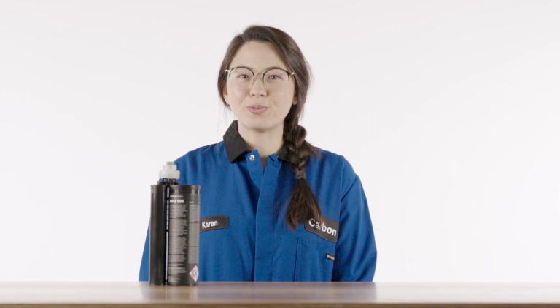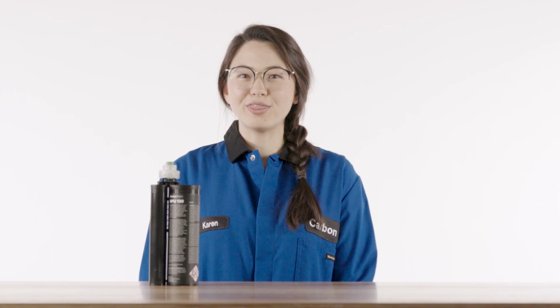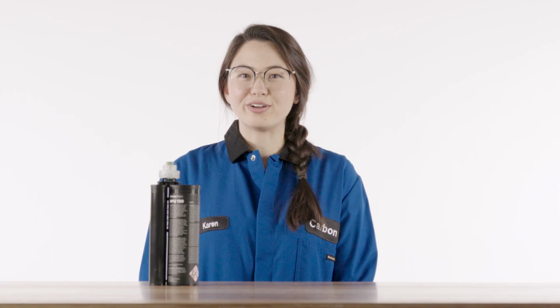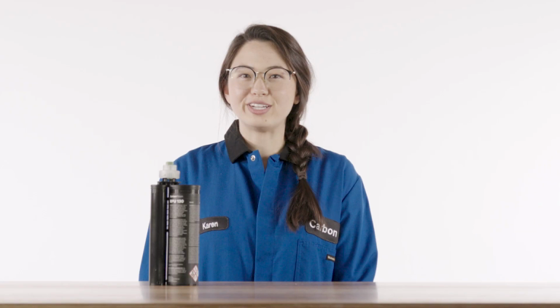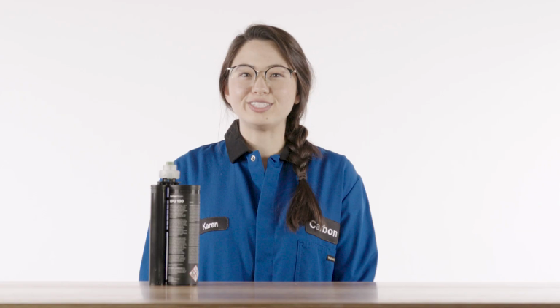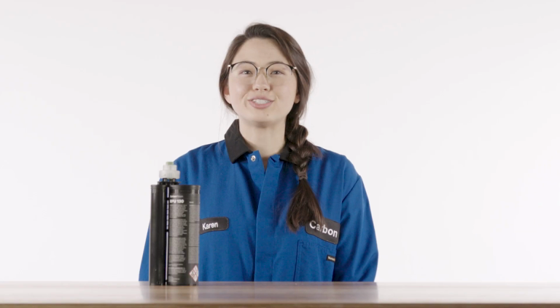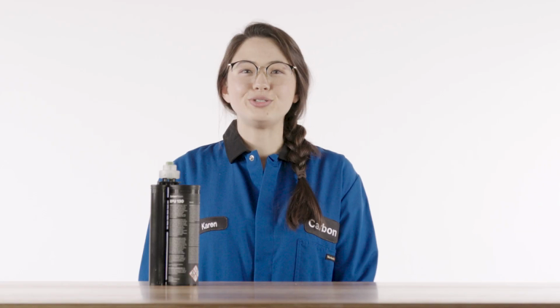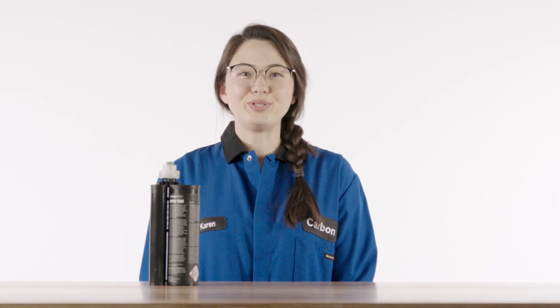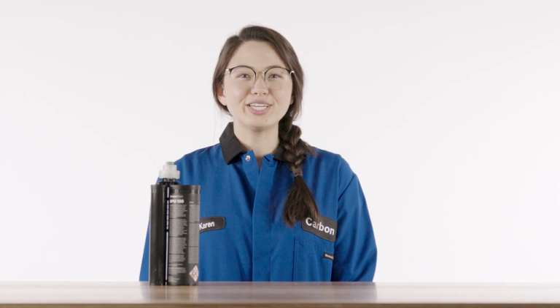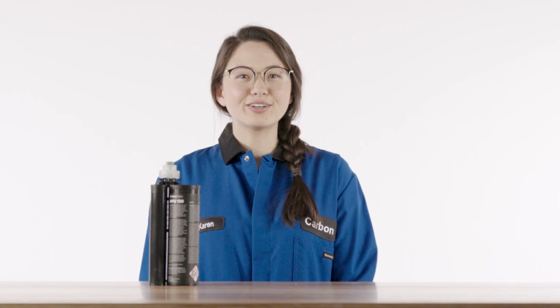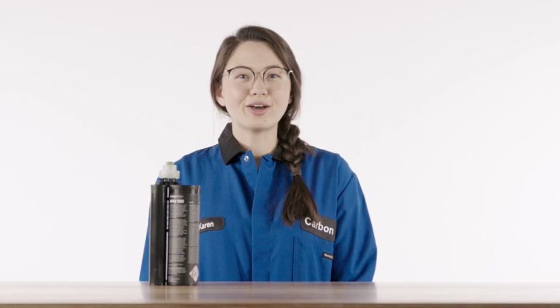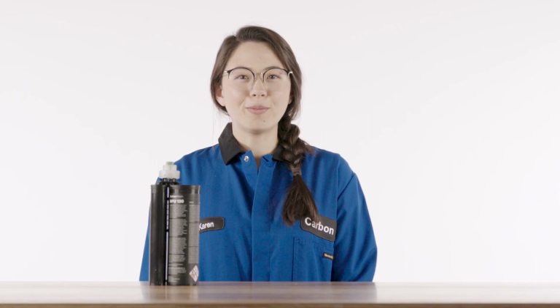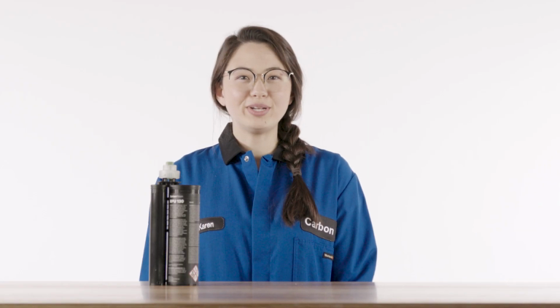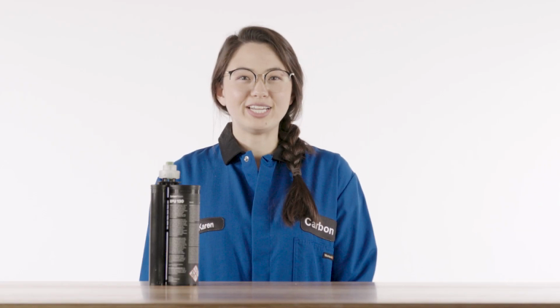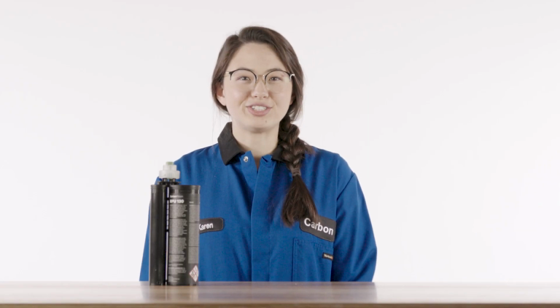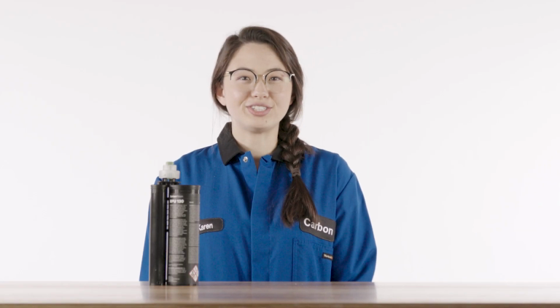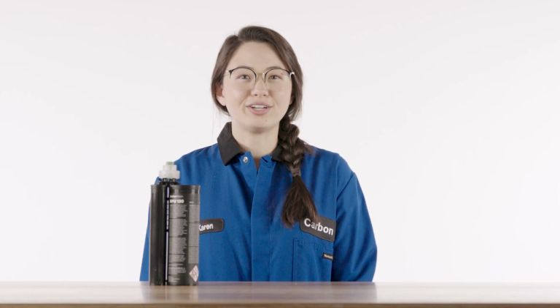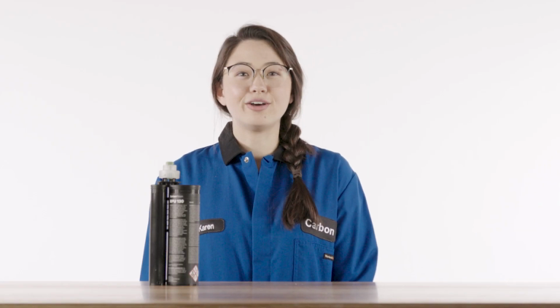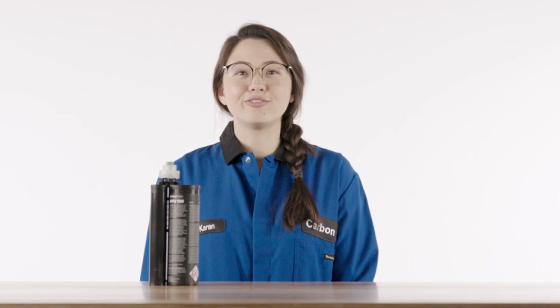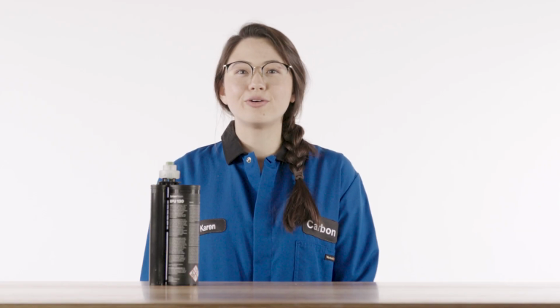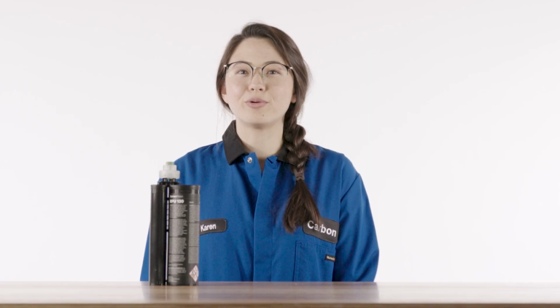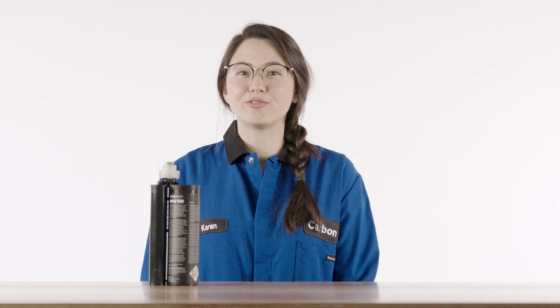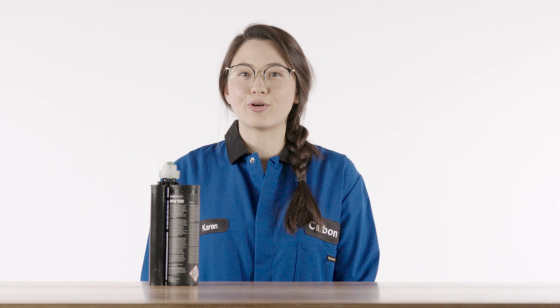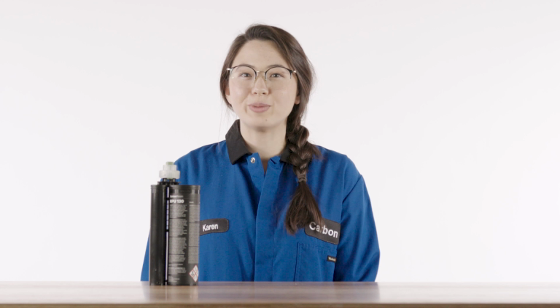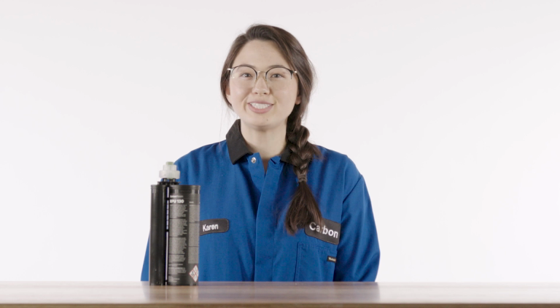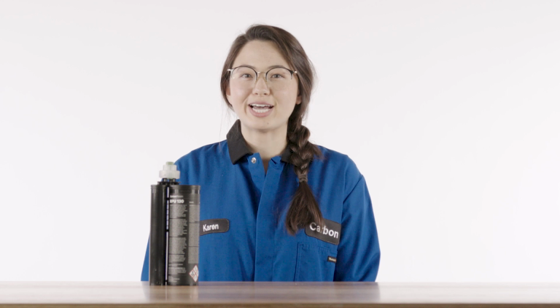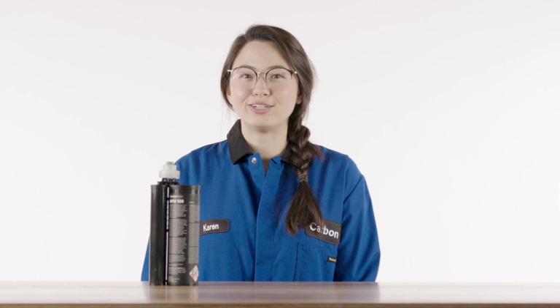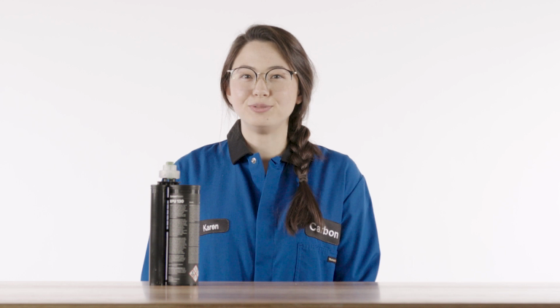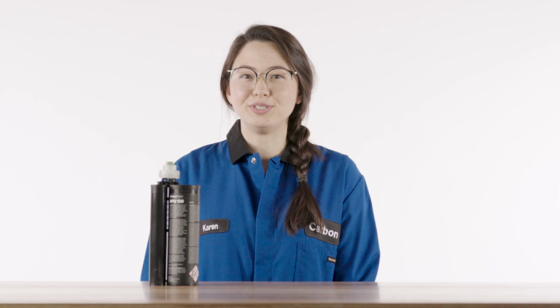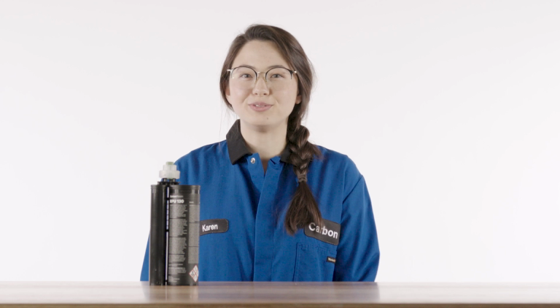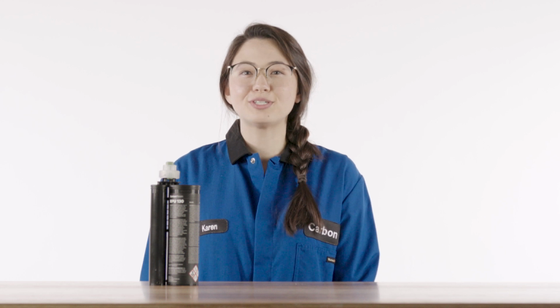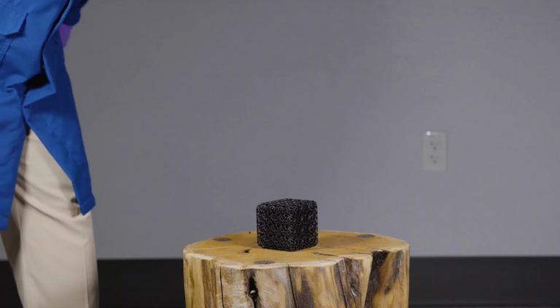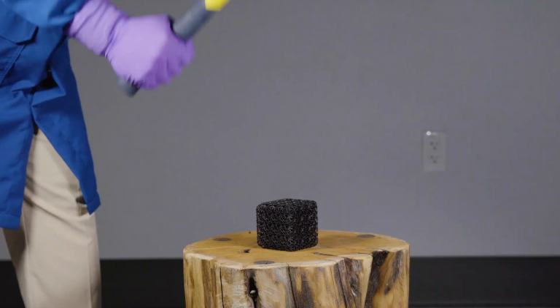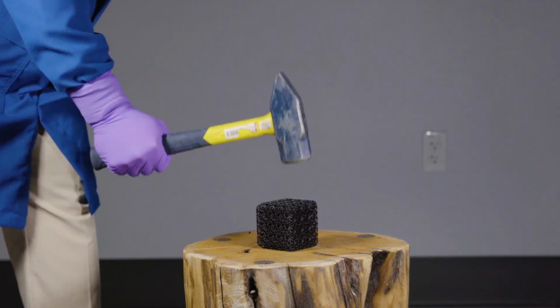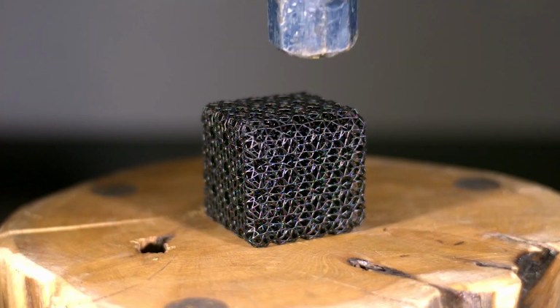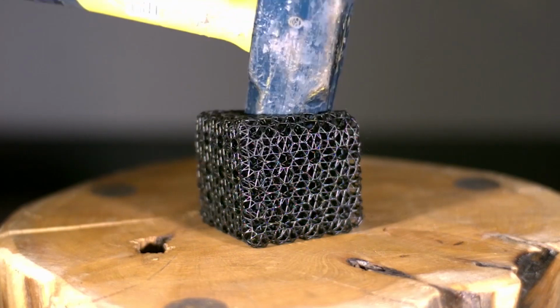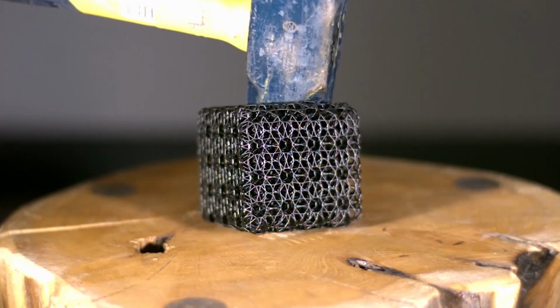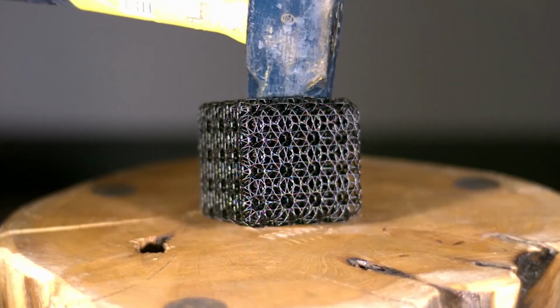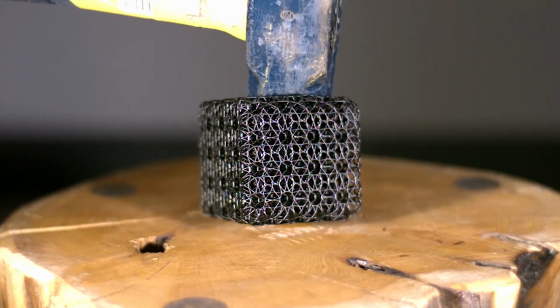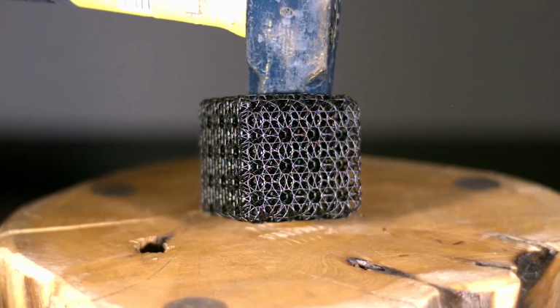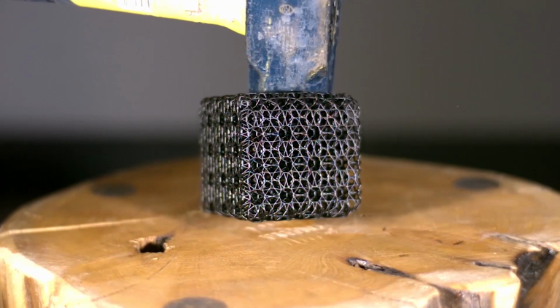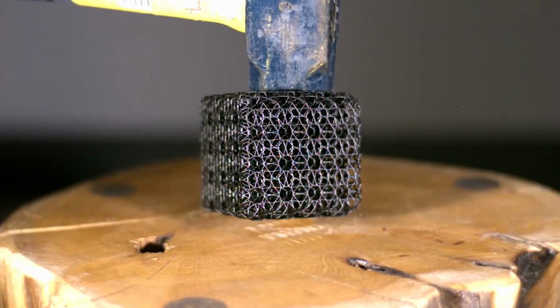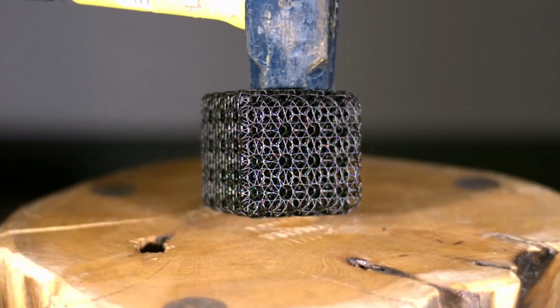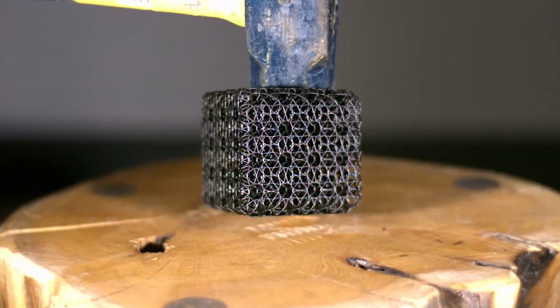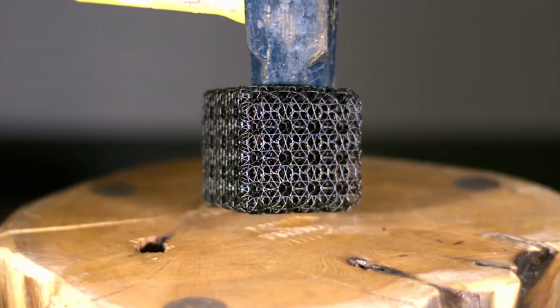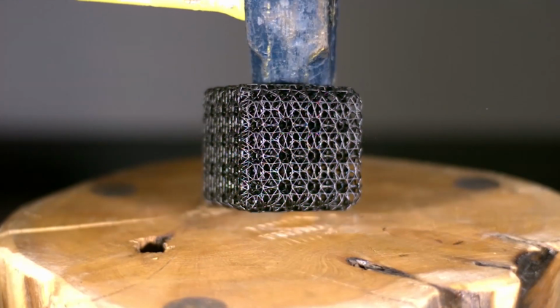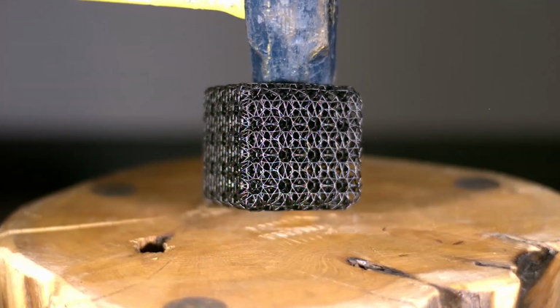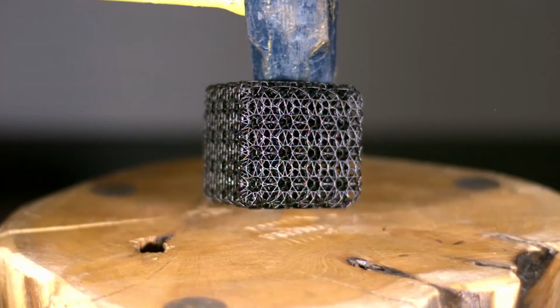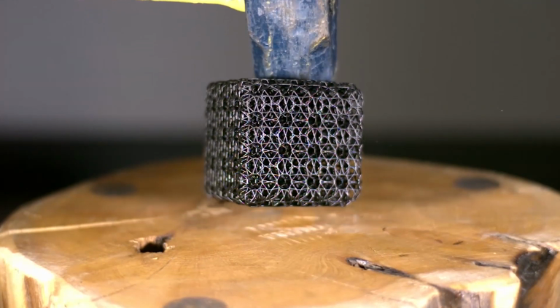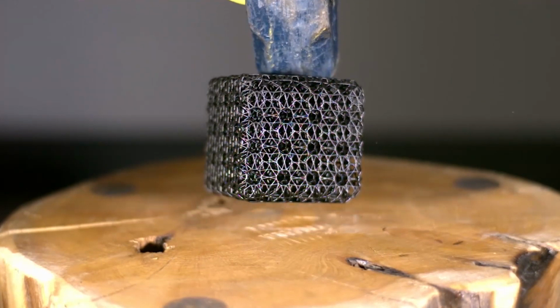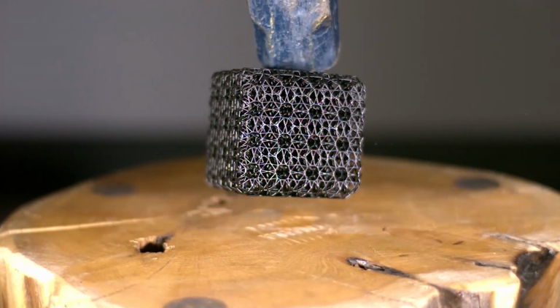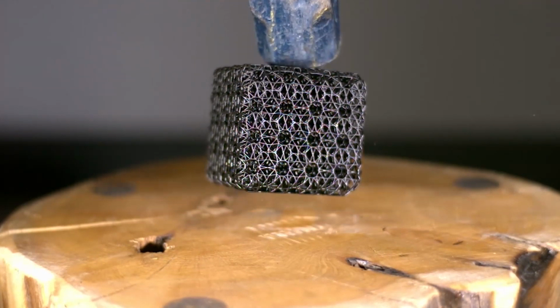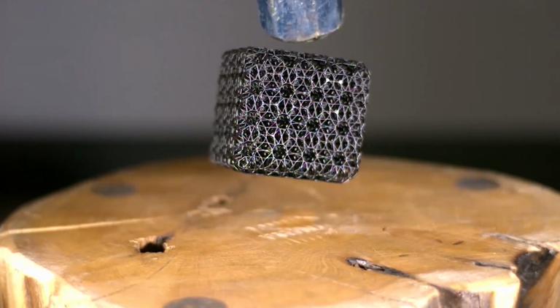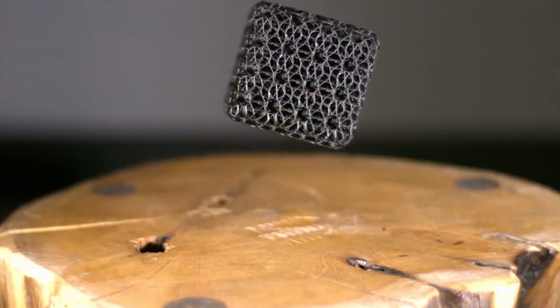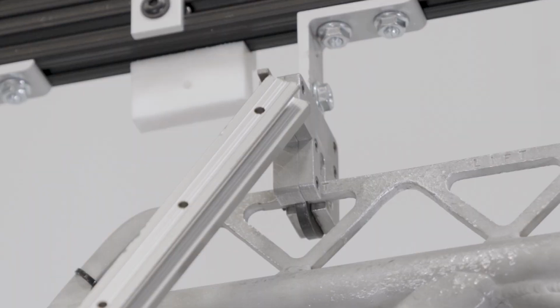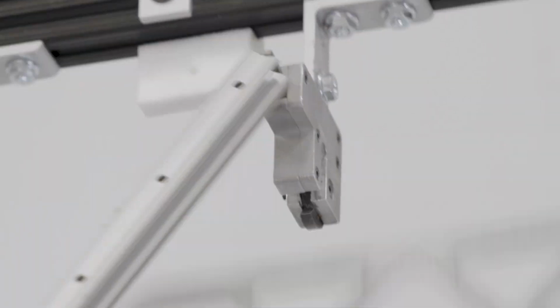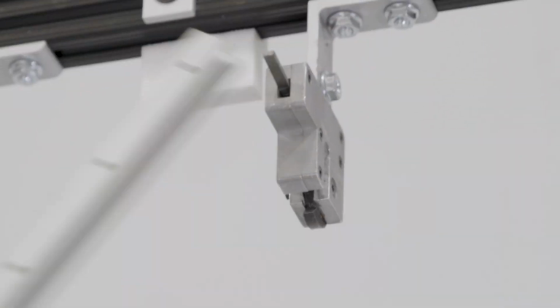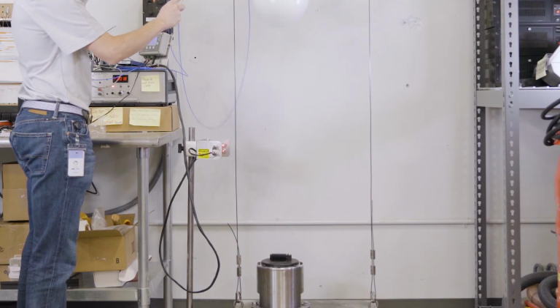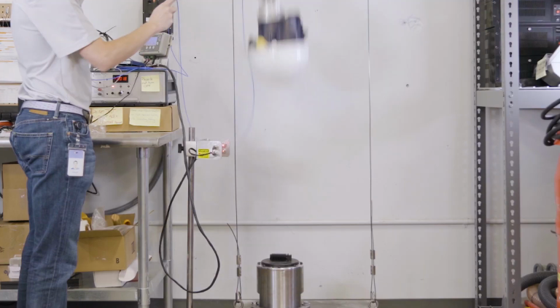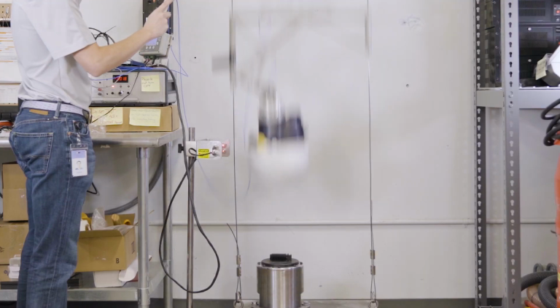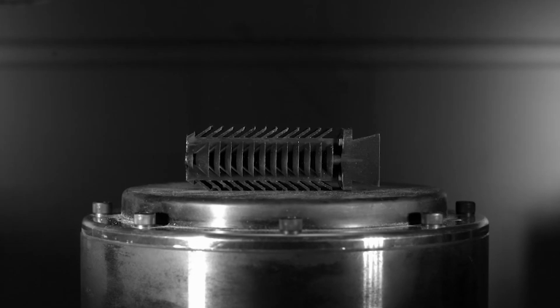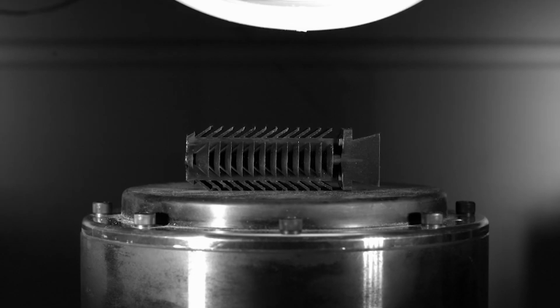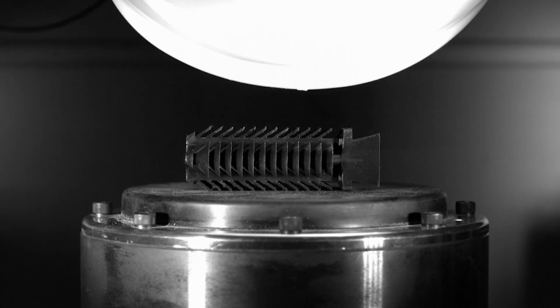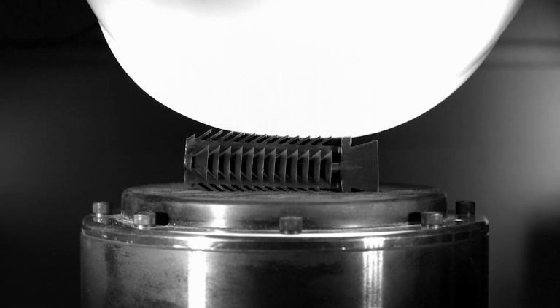RPU130's unique combination of performance attributes makes it comparable to an unfilled thermoplastic, like nylon.